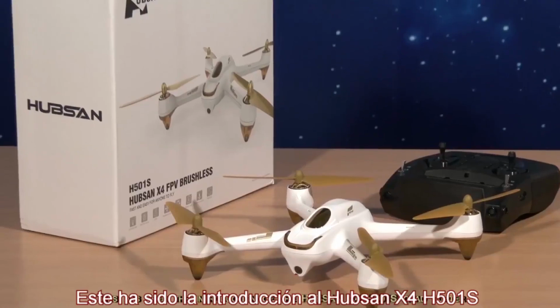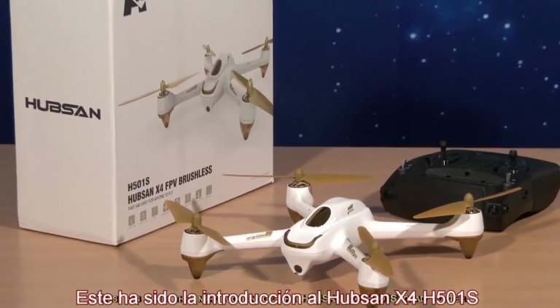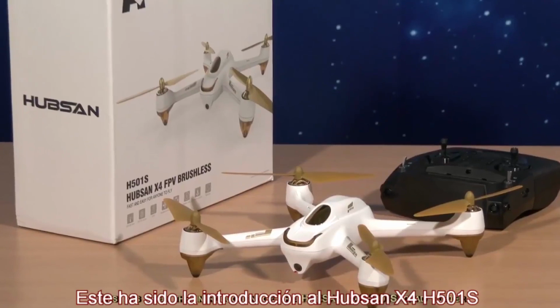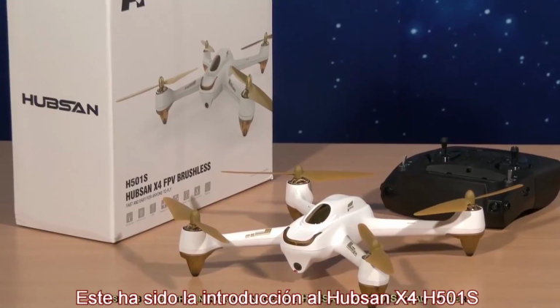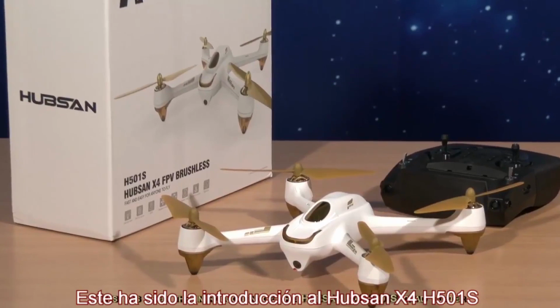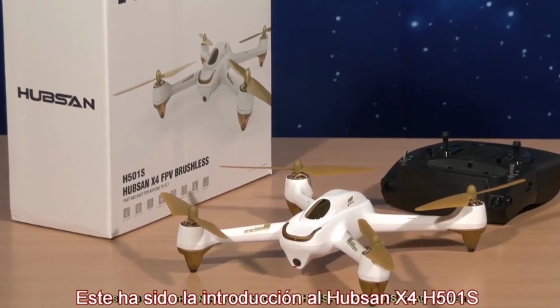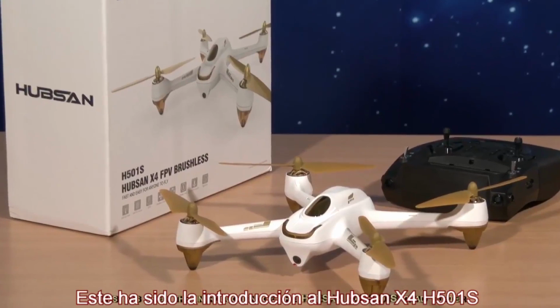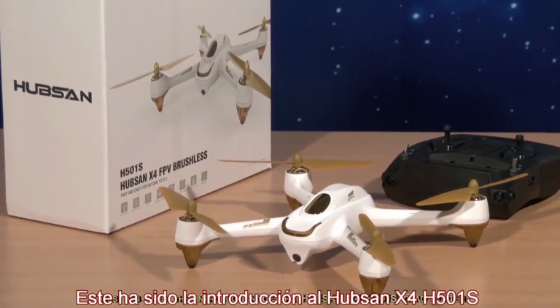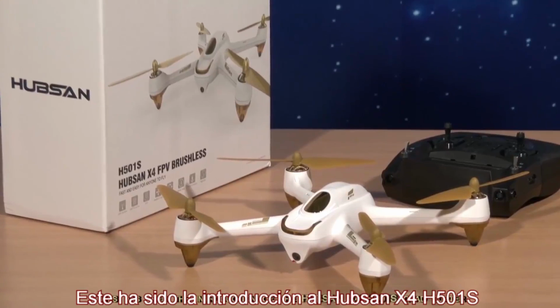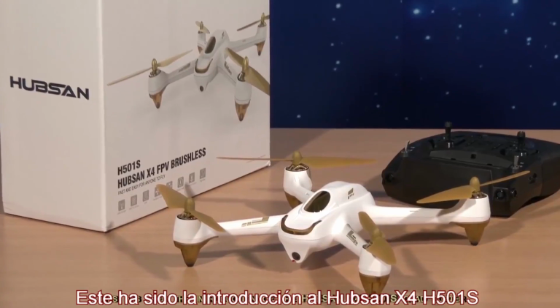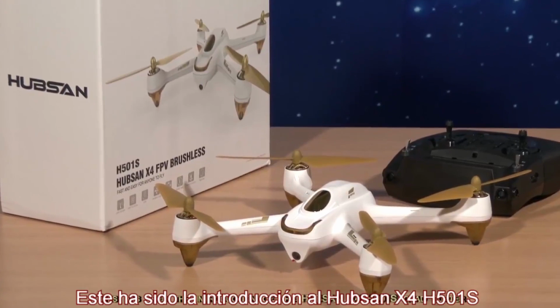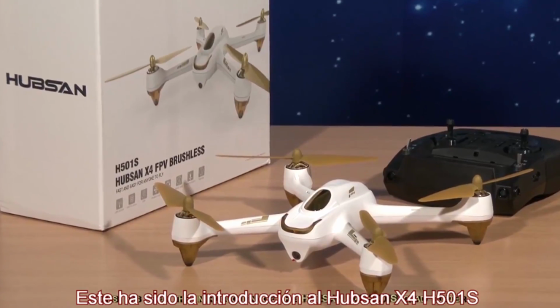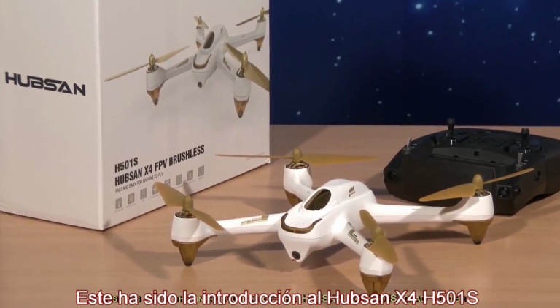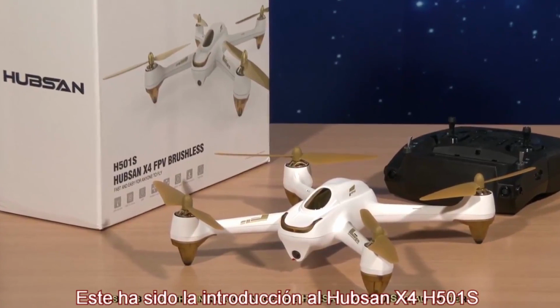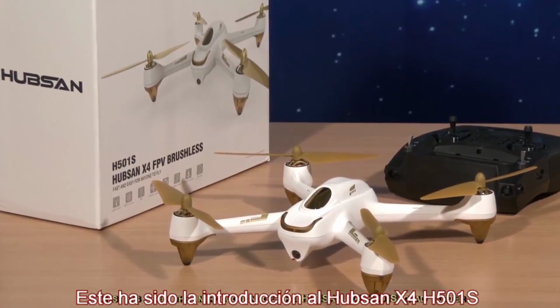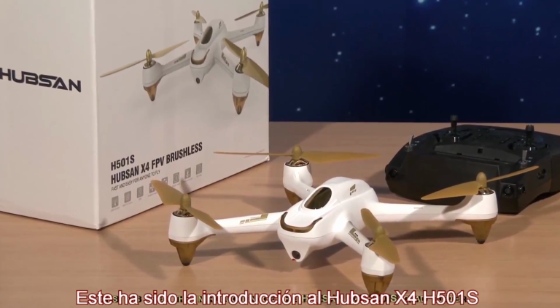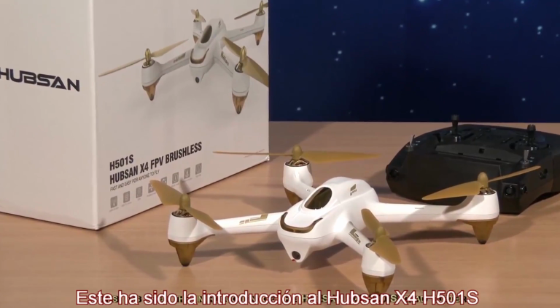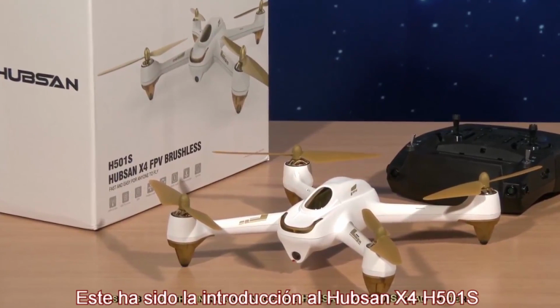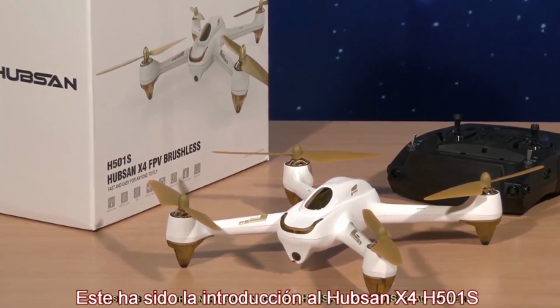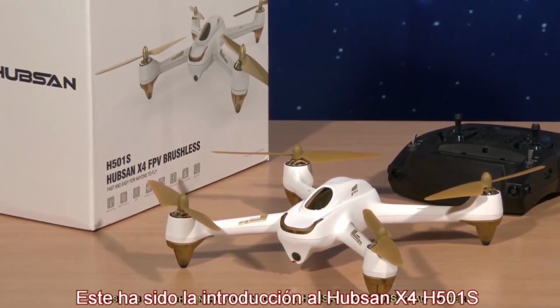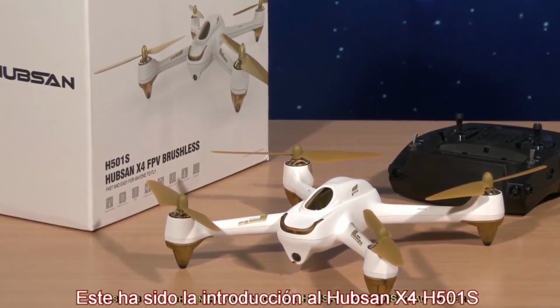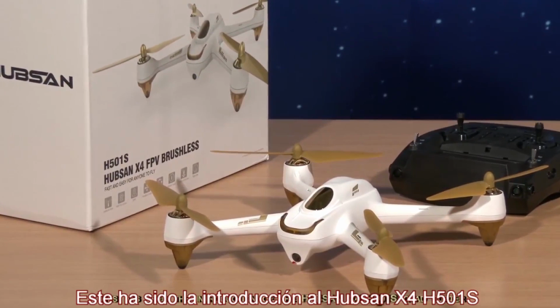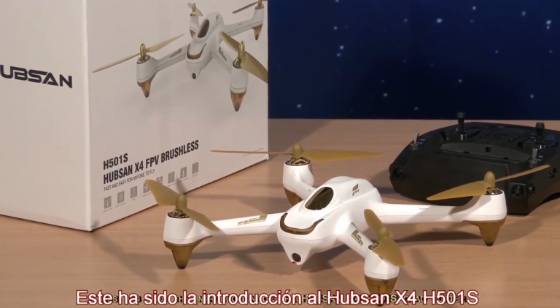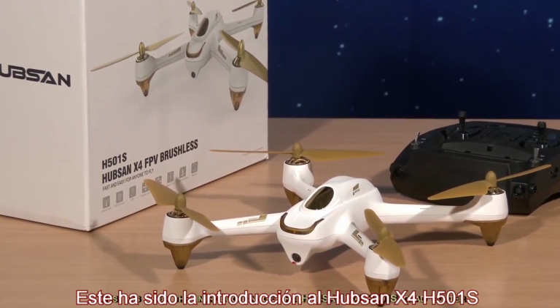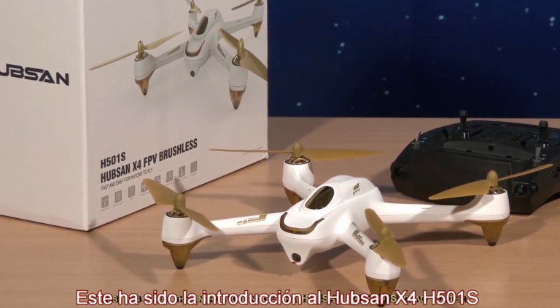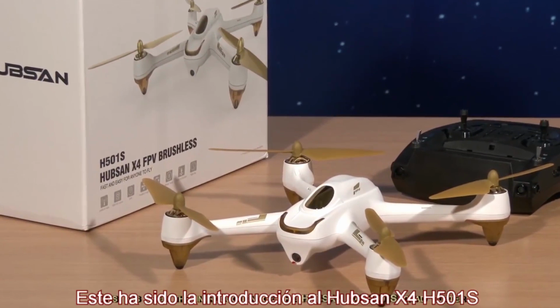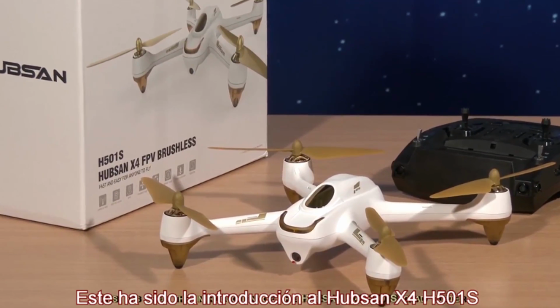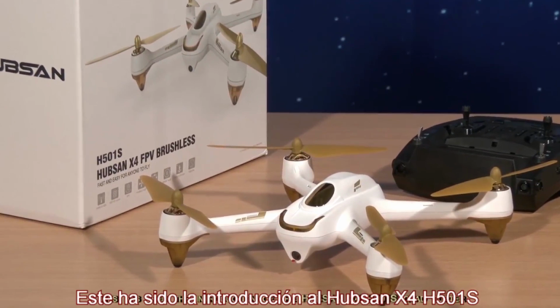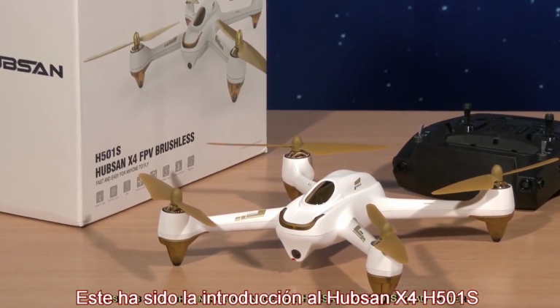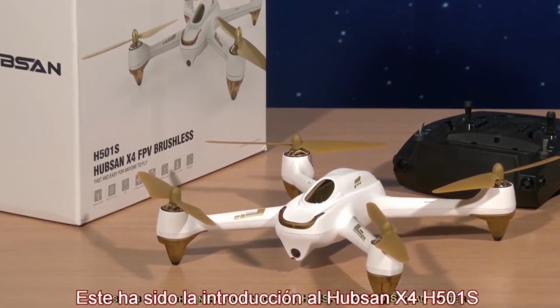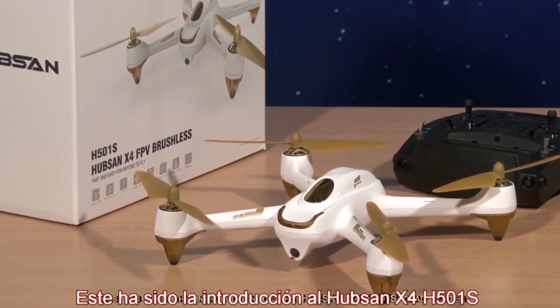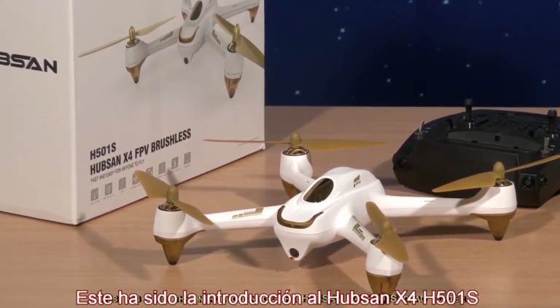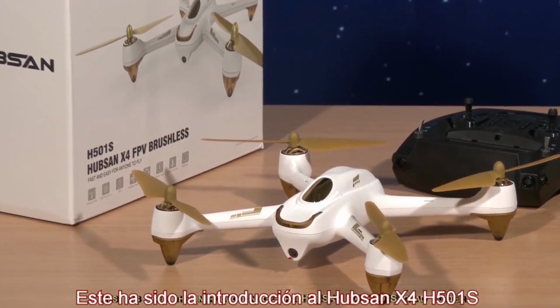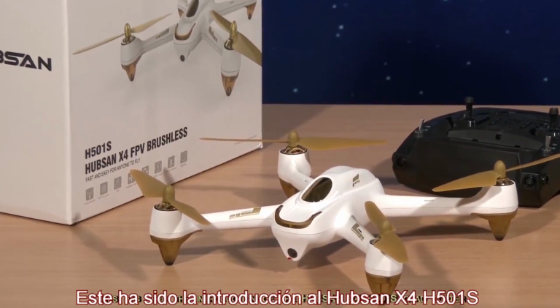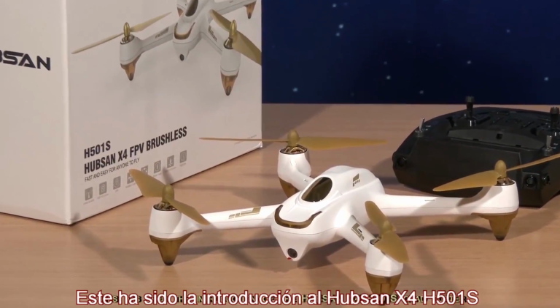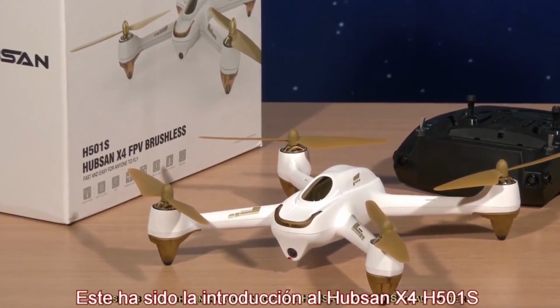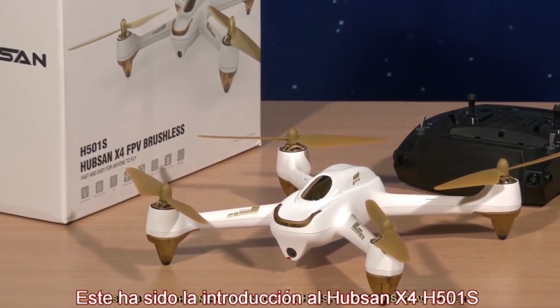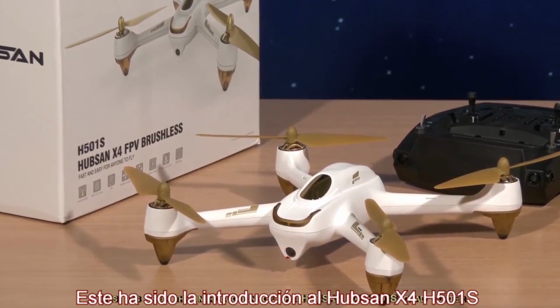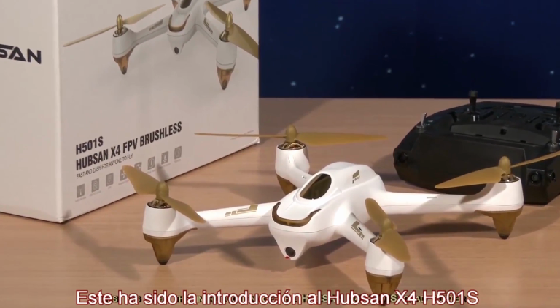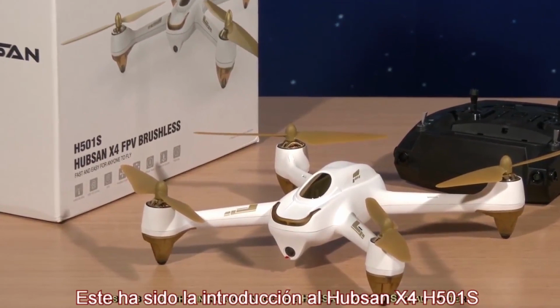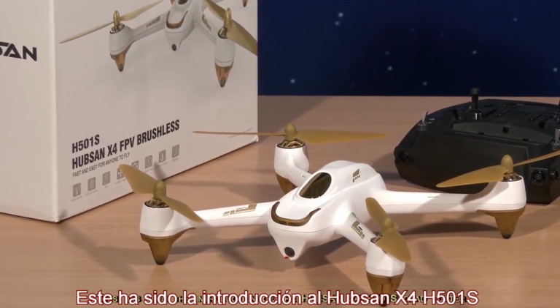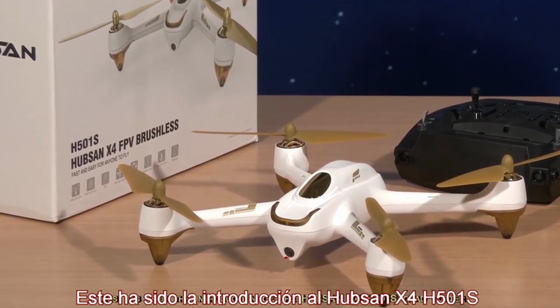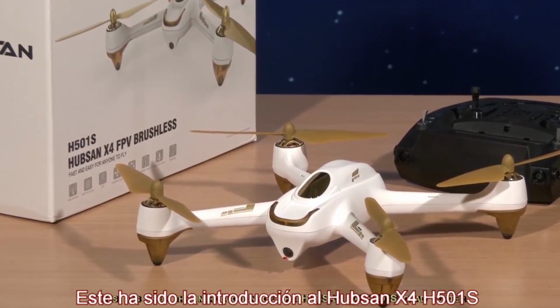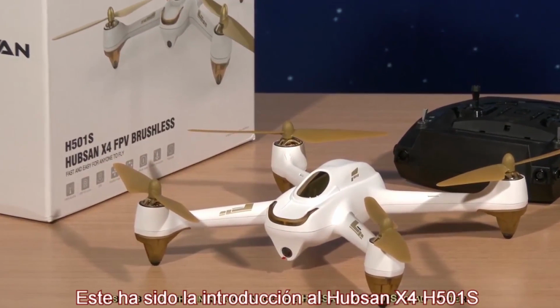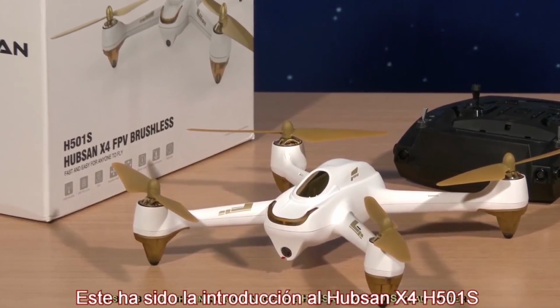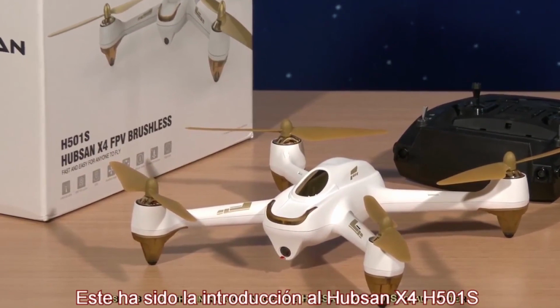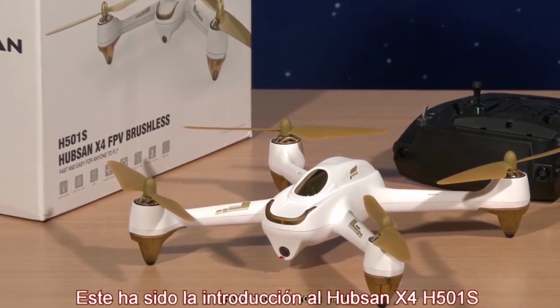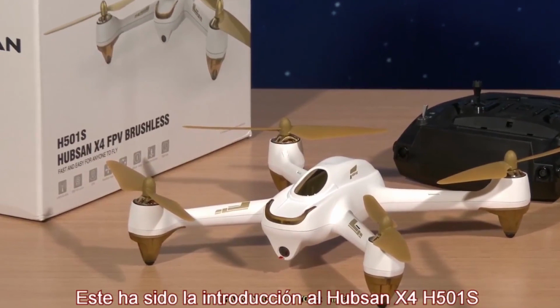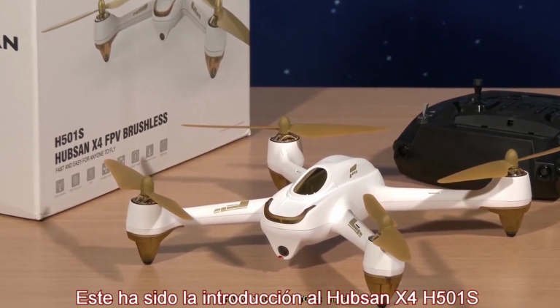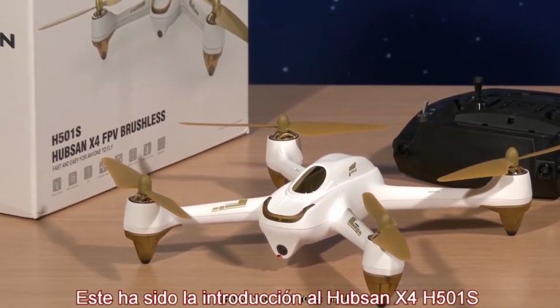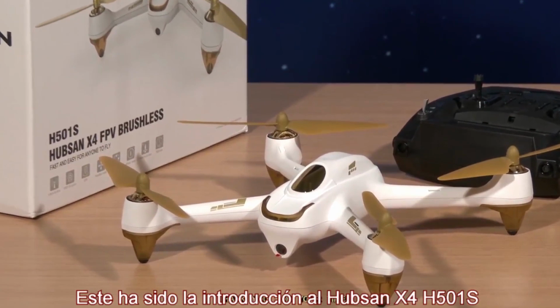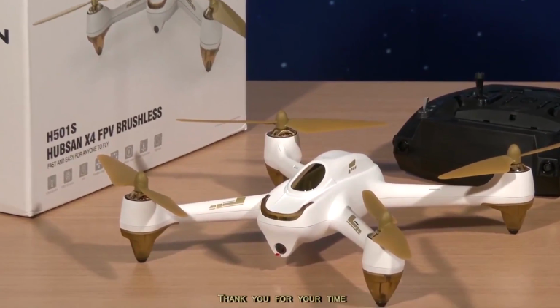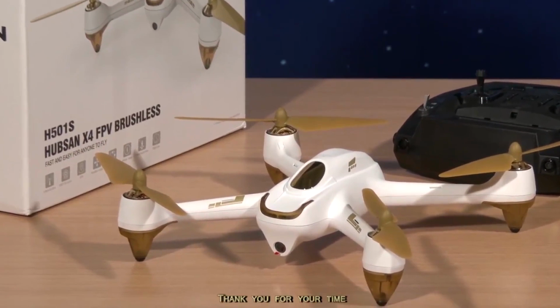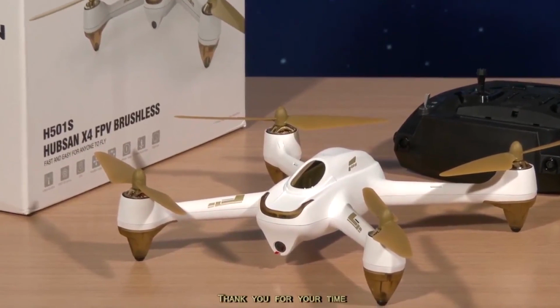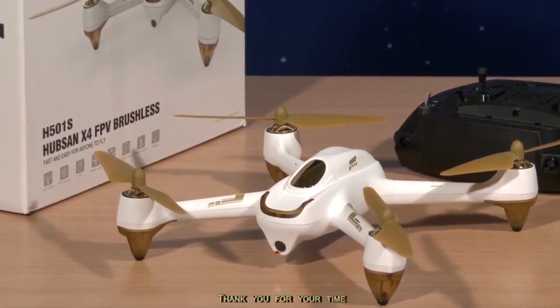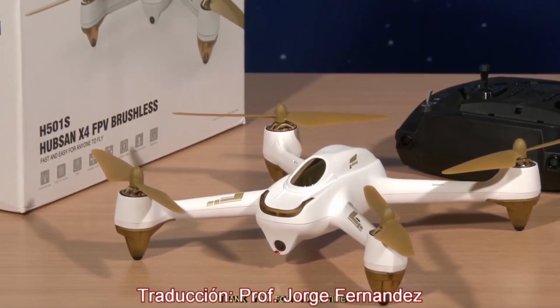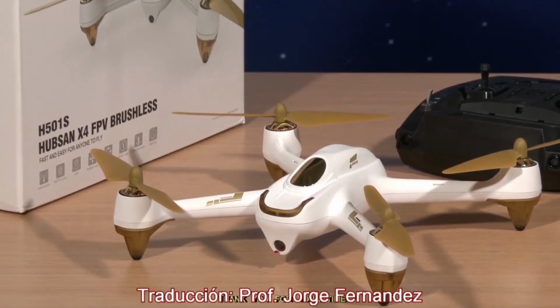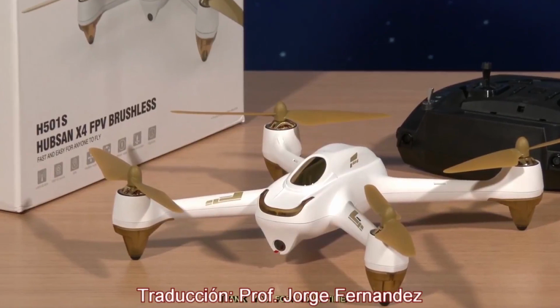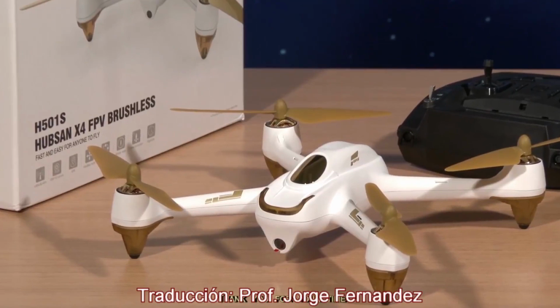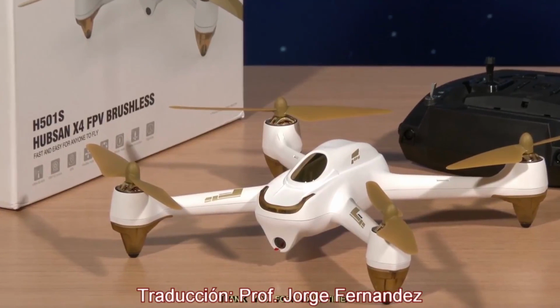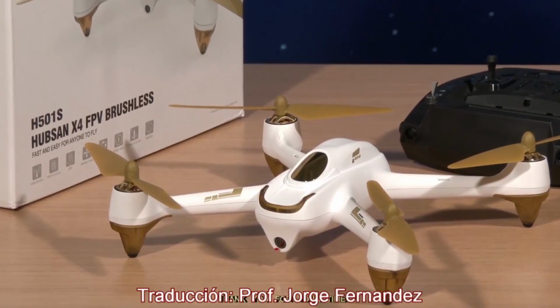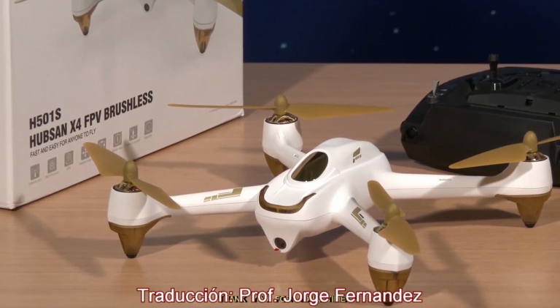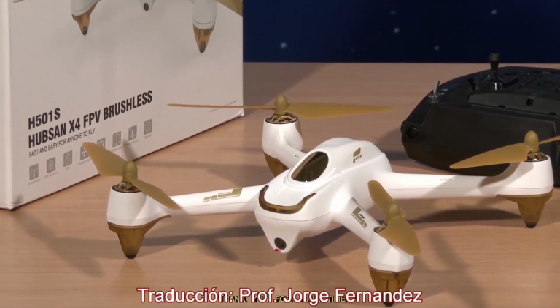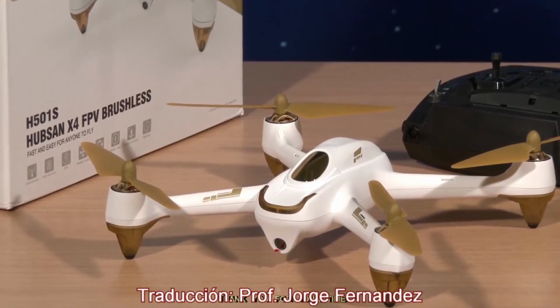This has been the introduction of the Hubsan X4 H501S quadcopter. Thank you for your time.